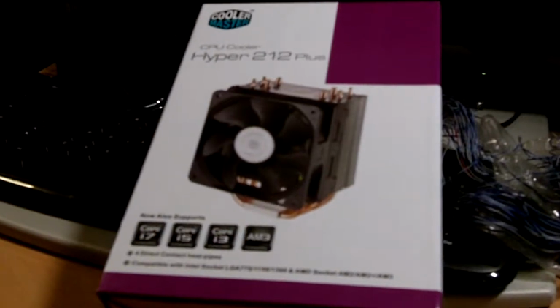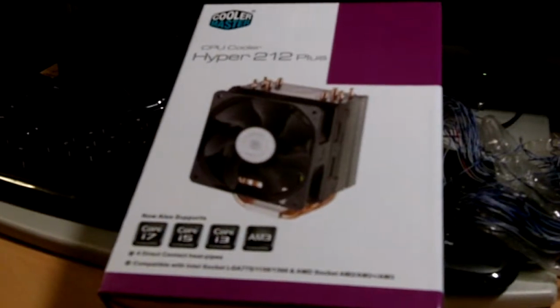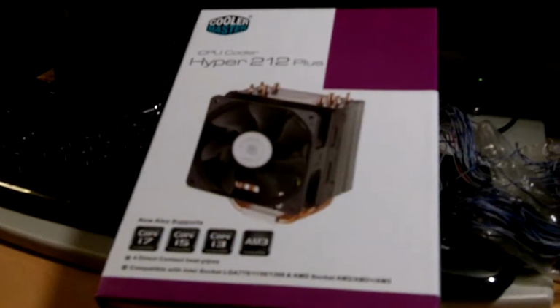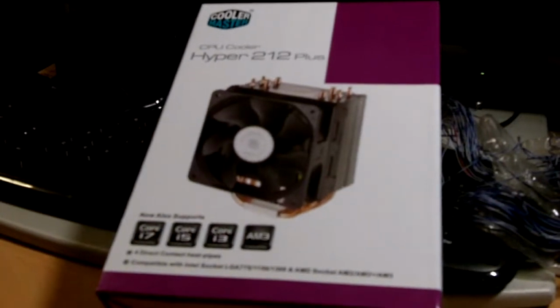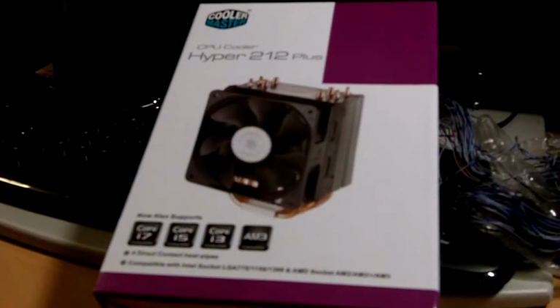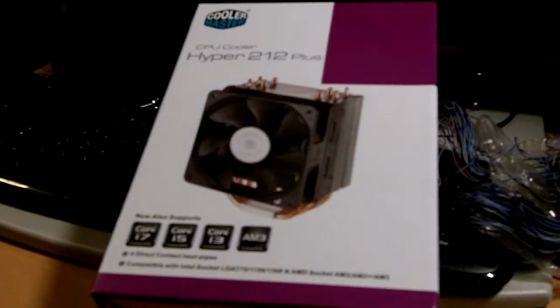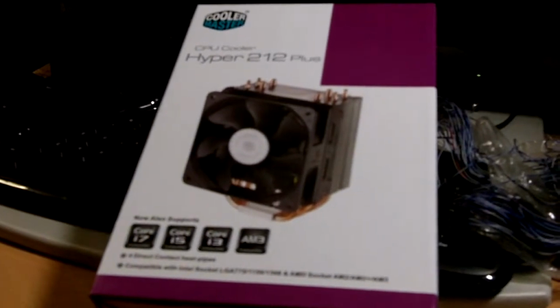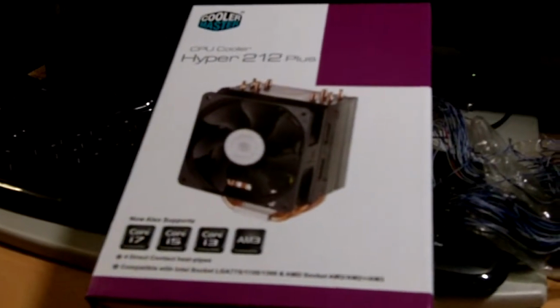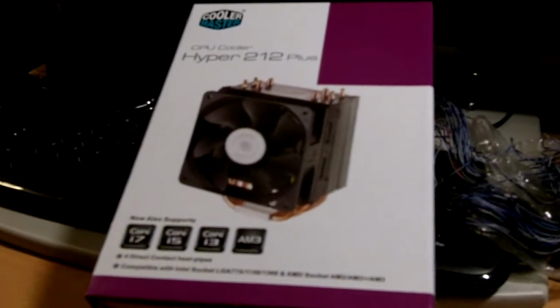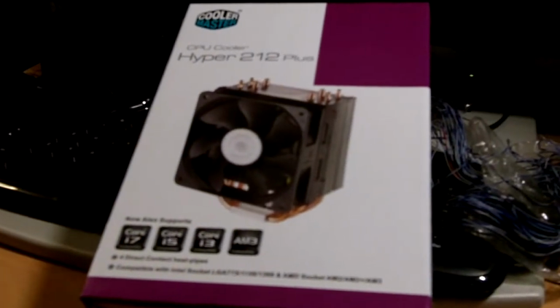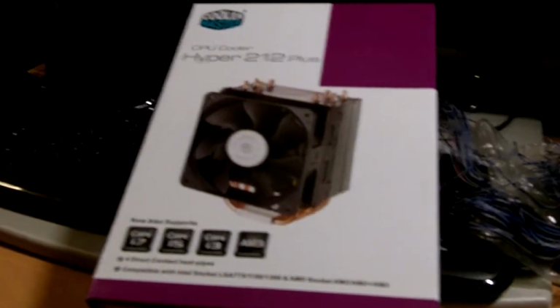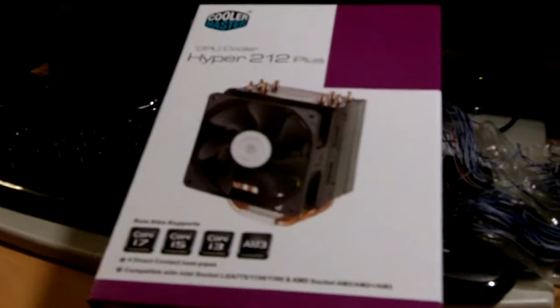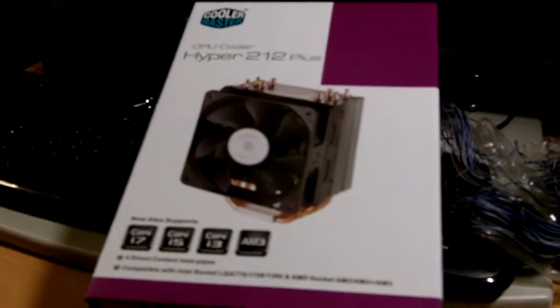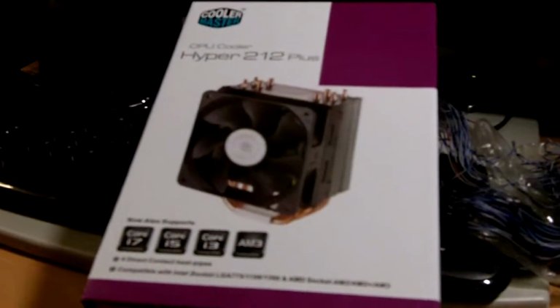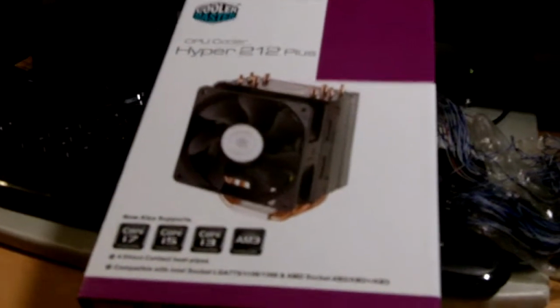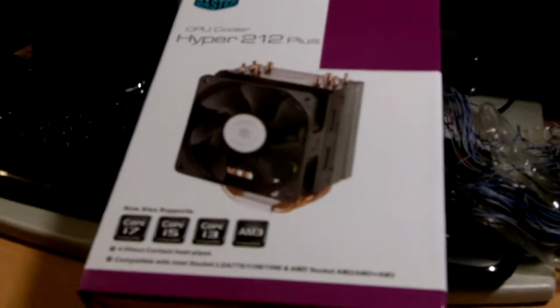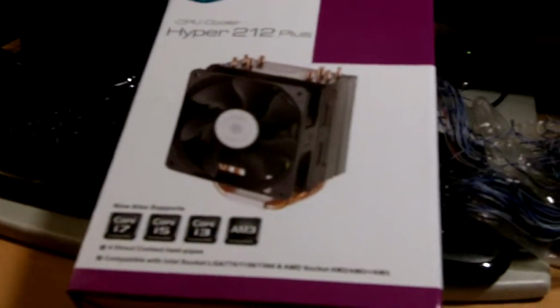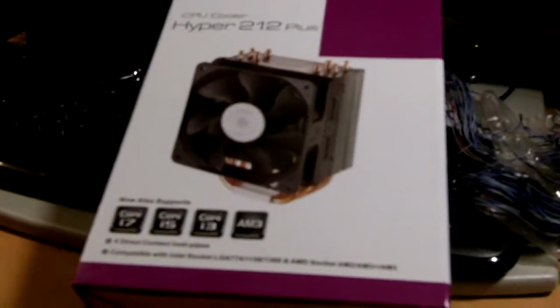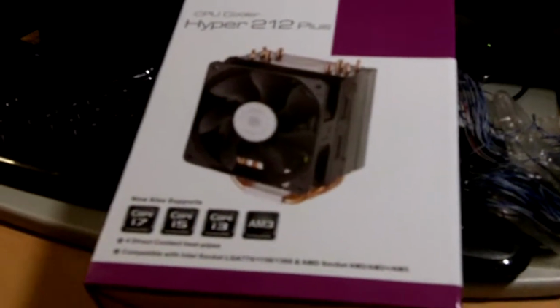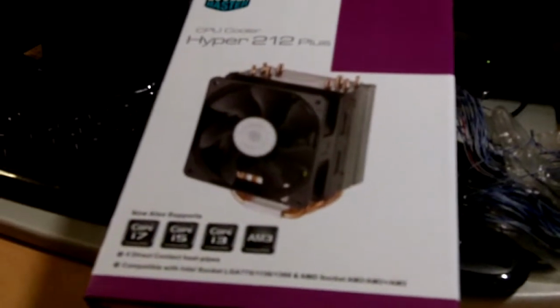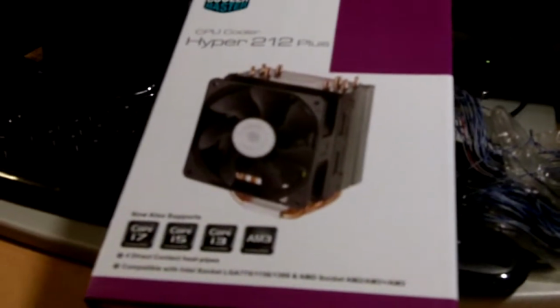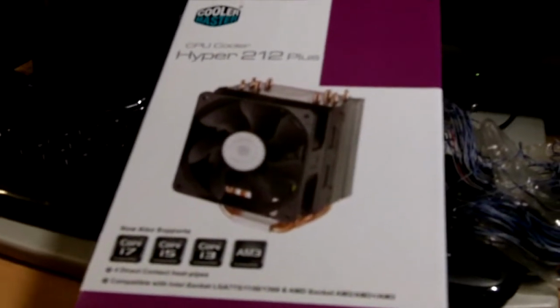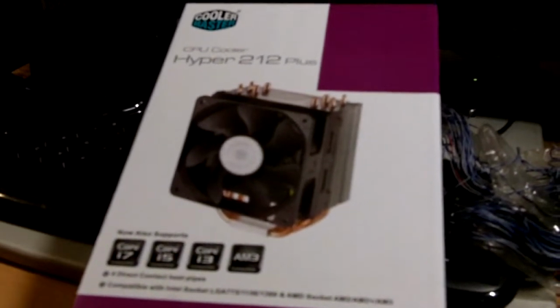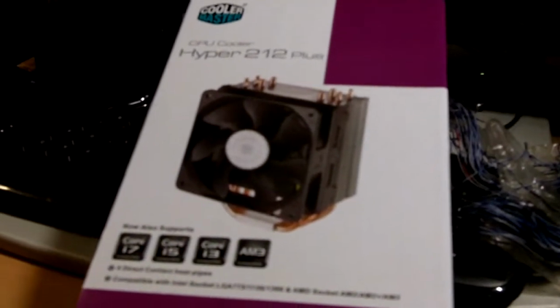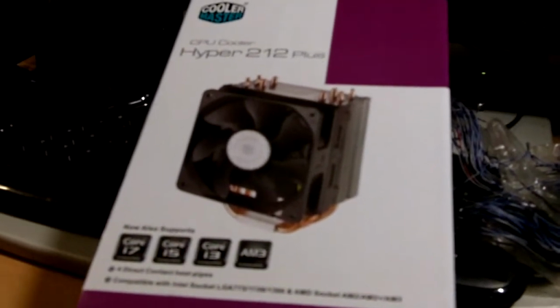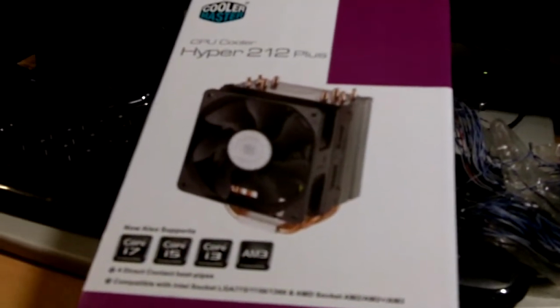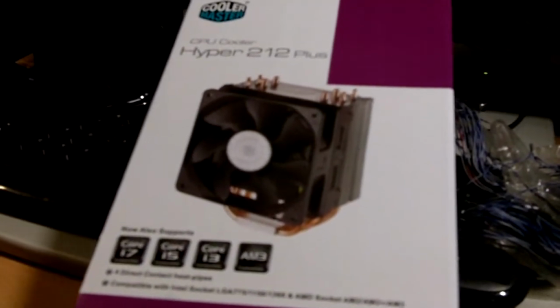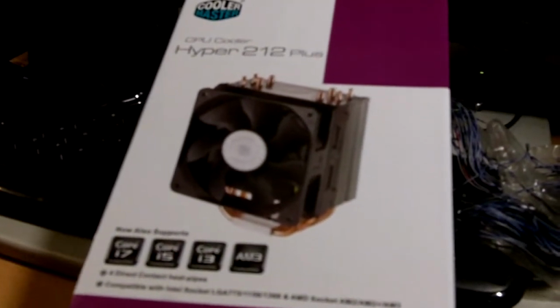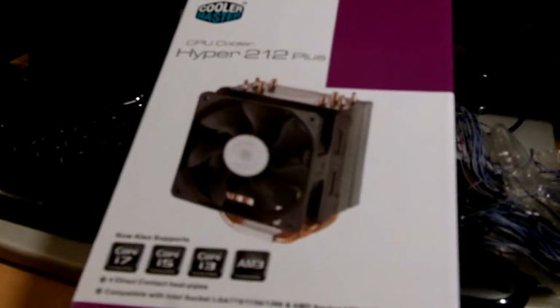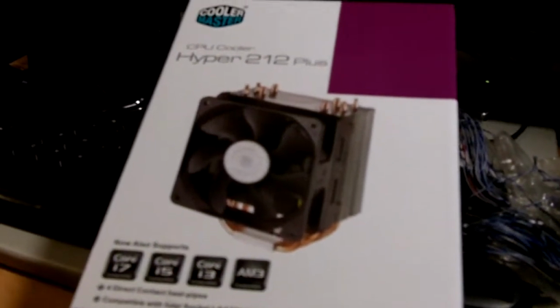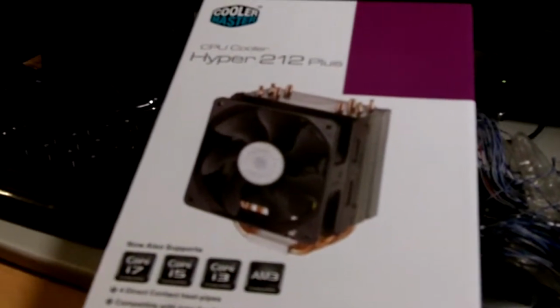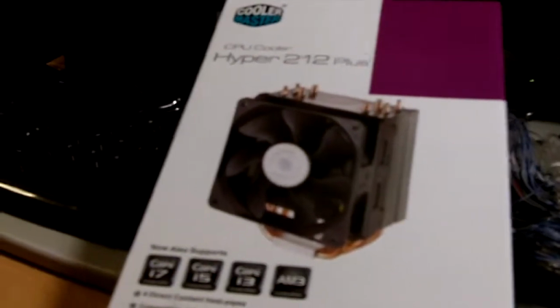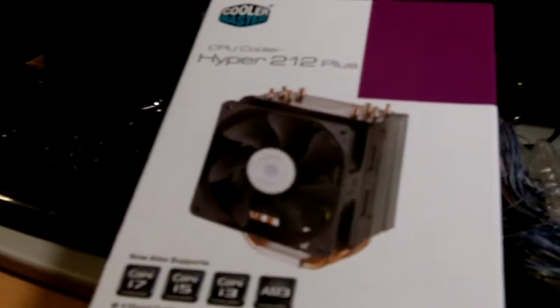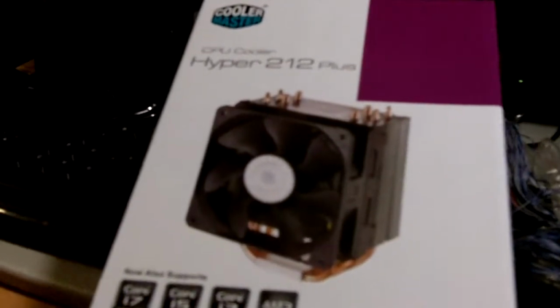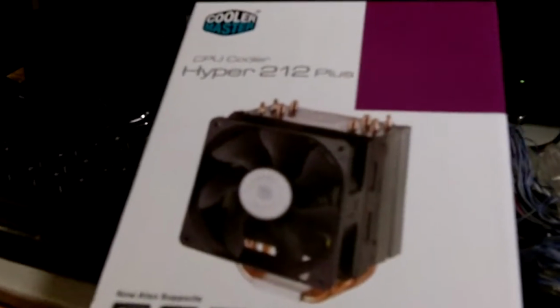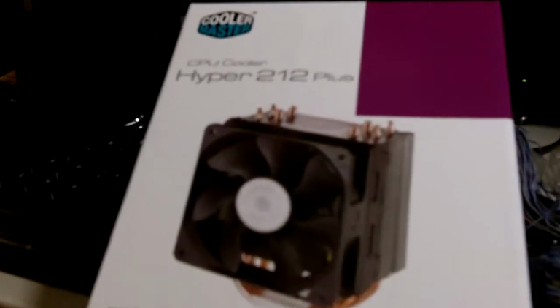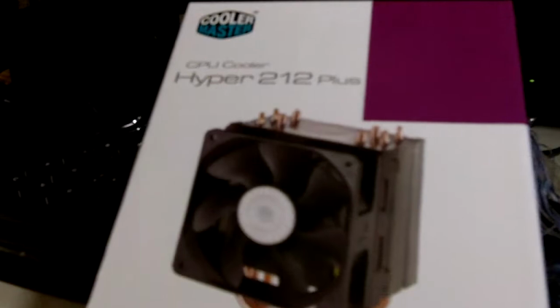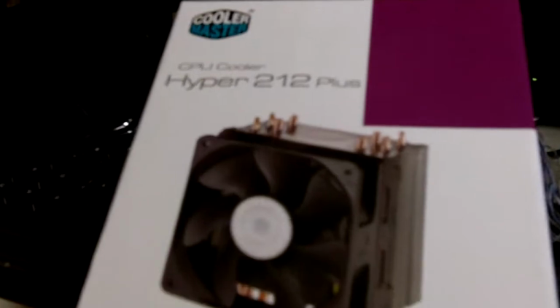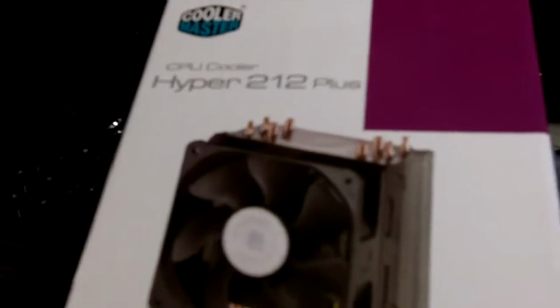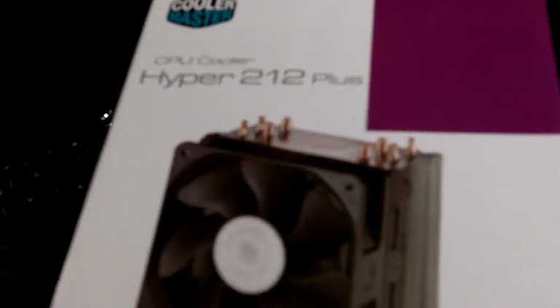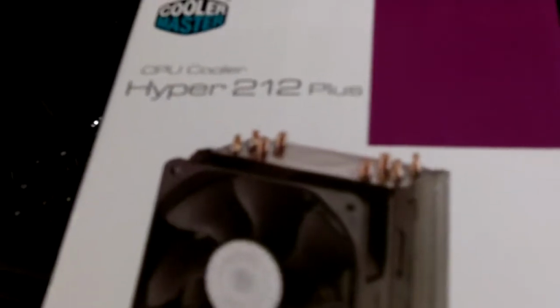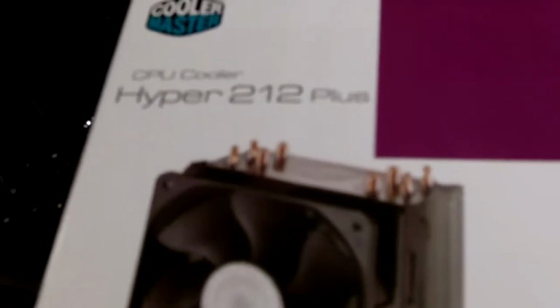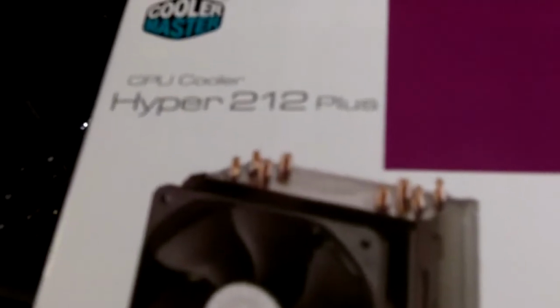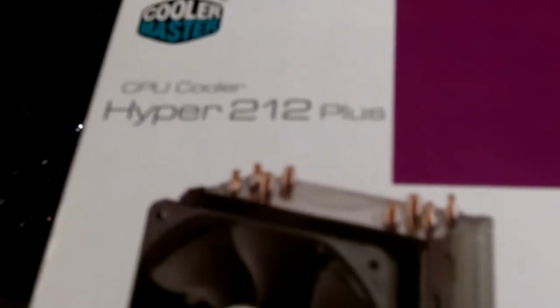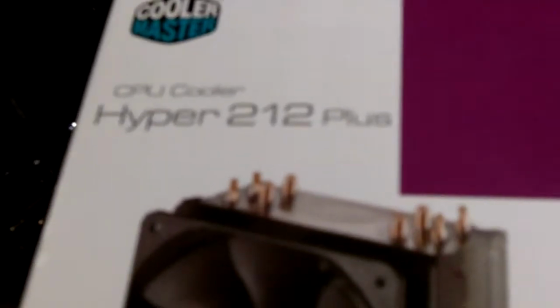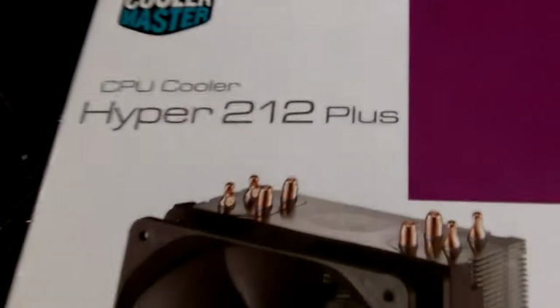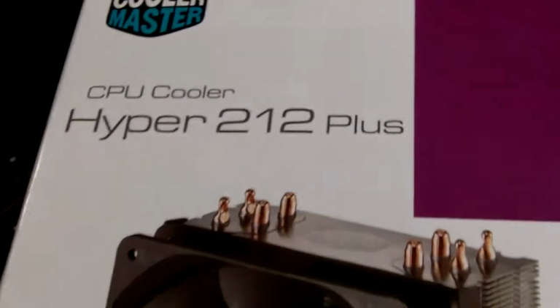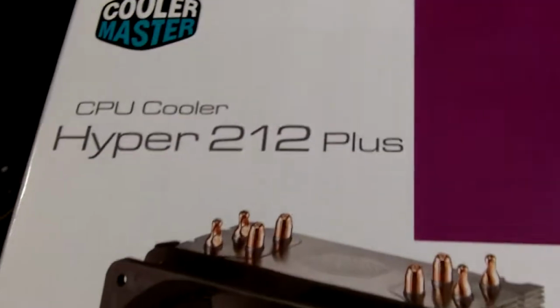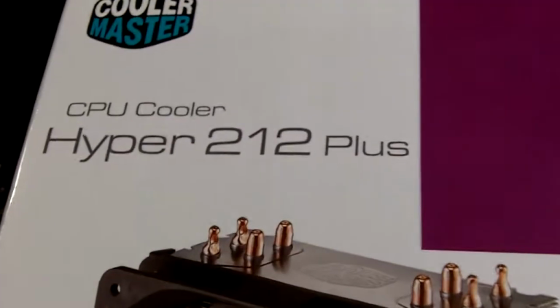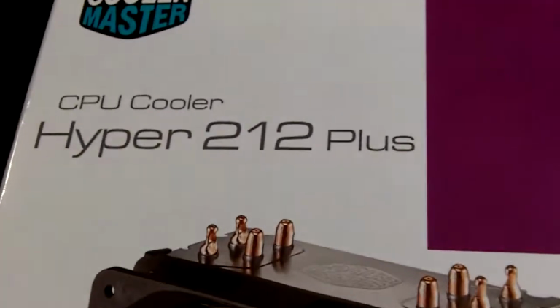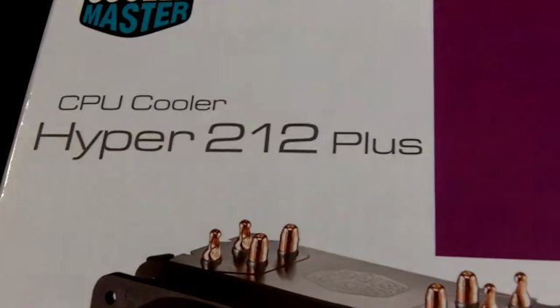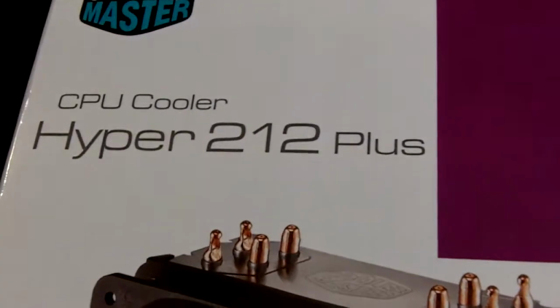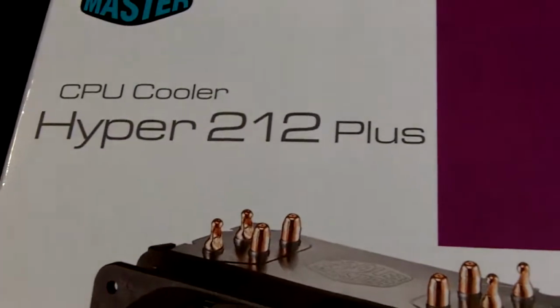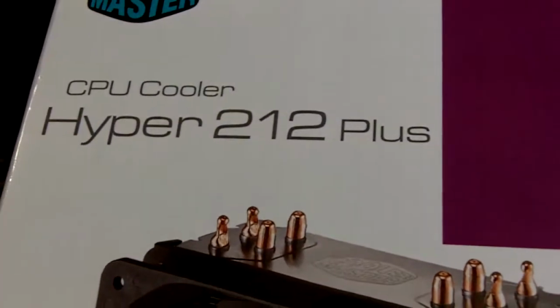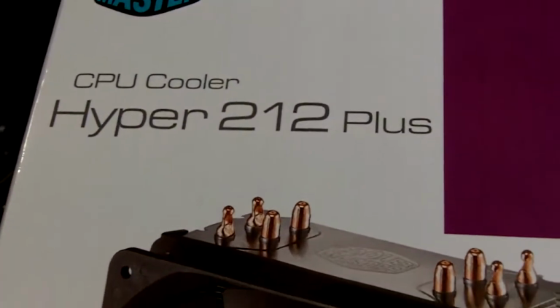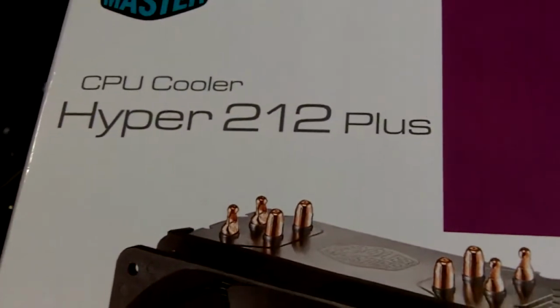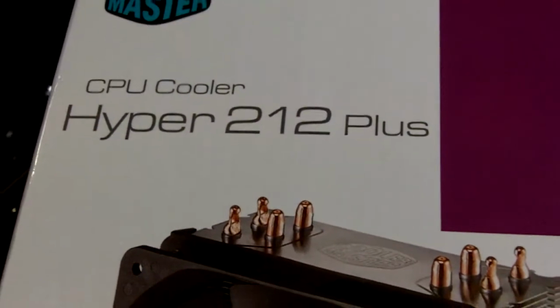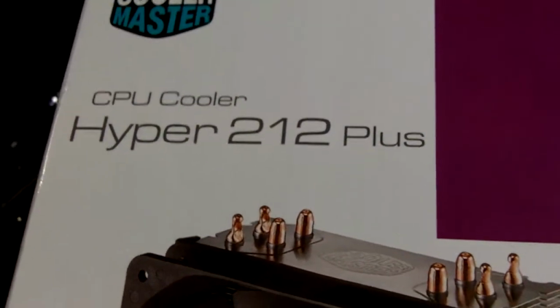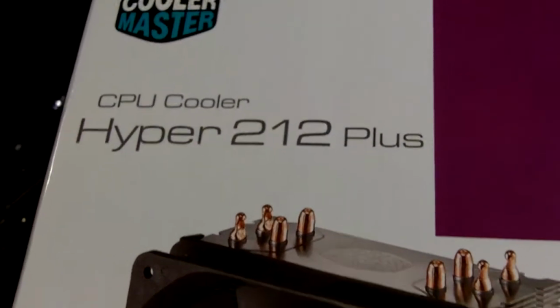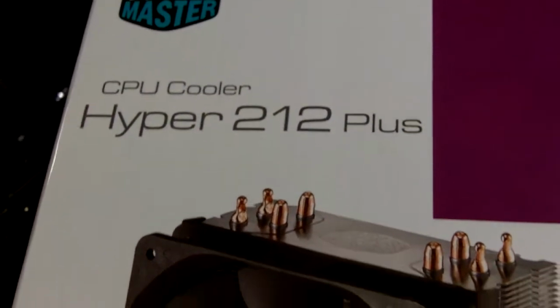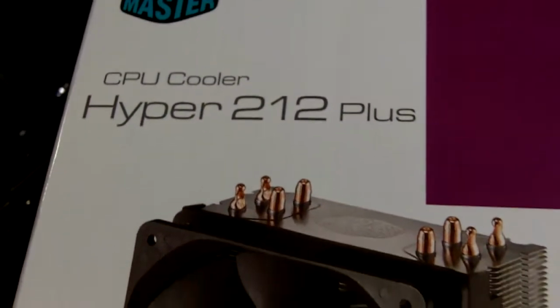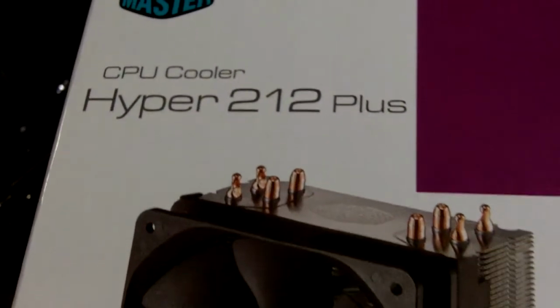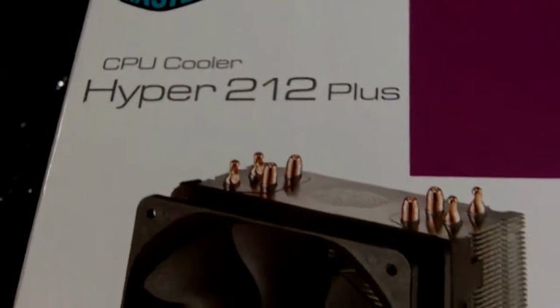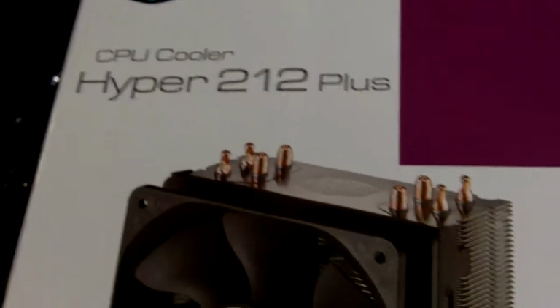Hello to all the viewers of TechGeekSG. Today I'm going to unbox the Cooler Master CPU Cooler Hyper 212 Plus.